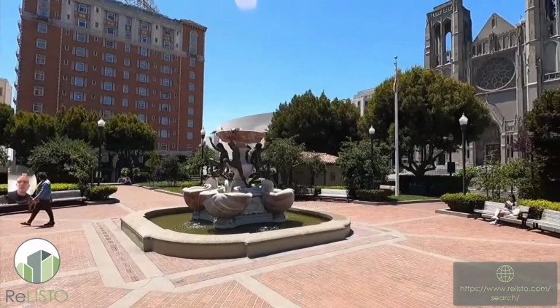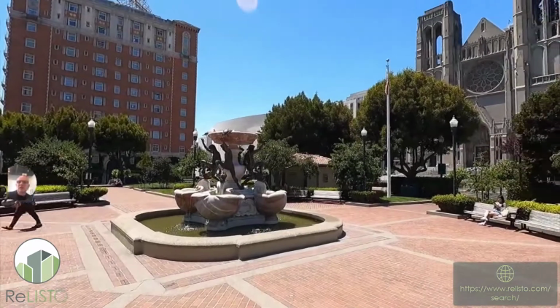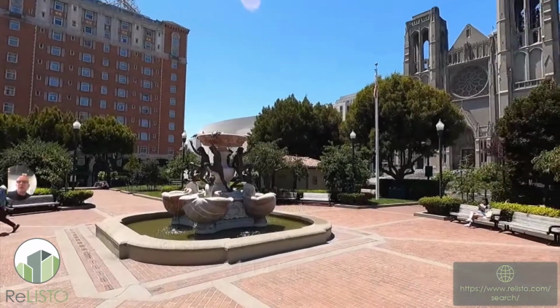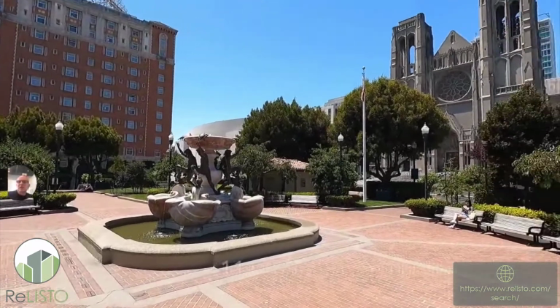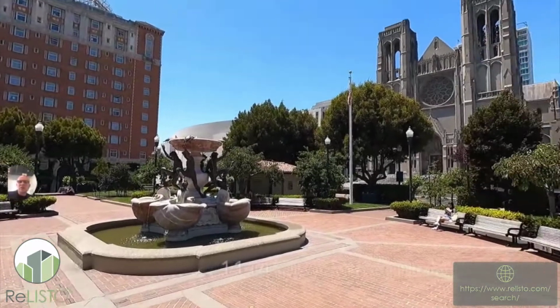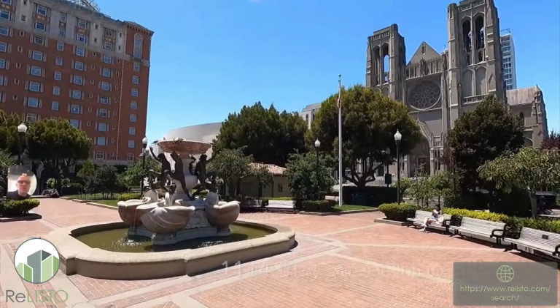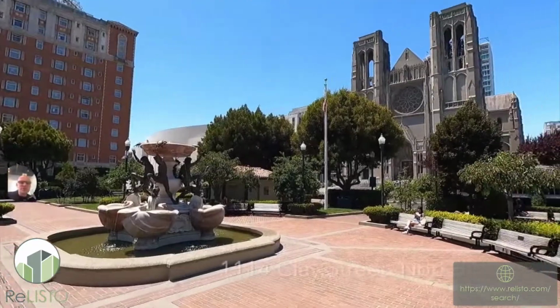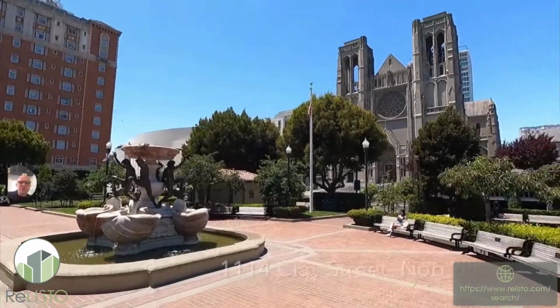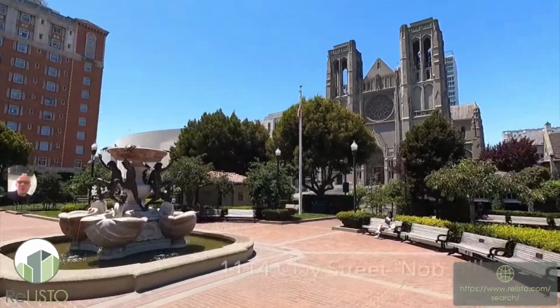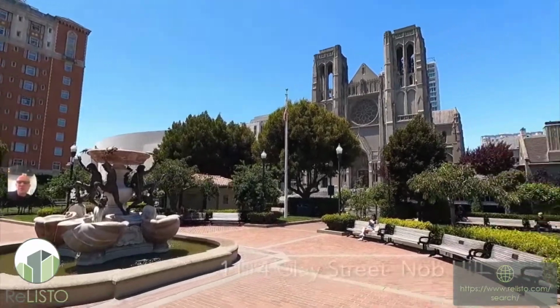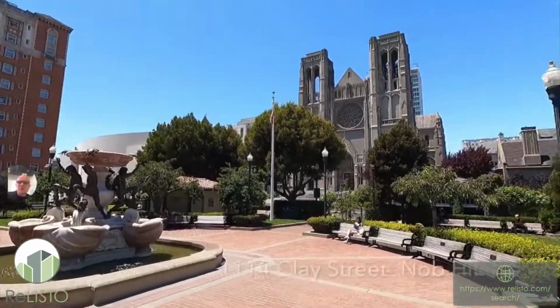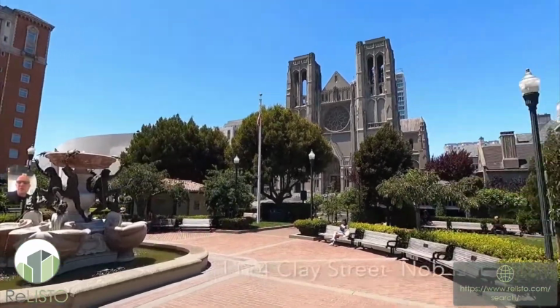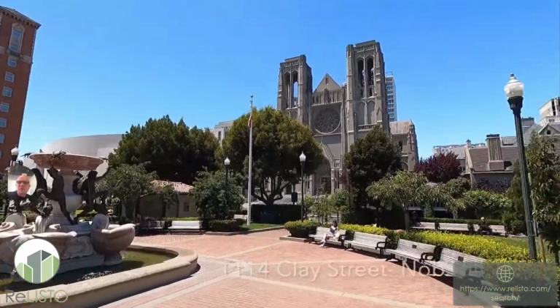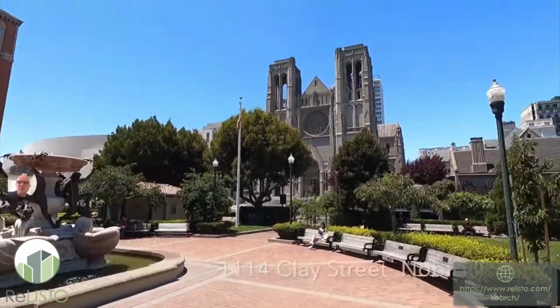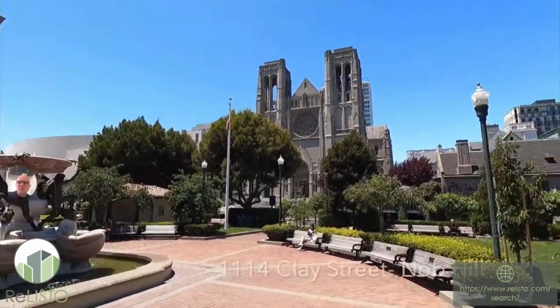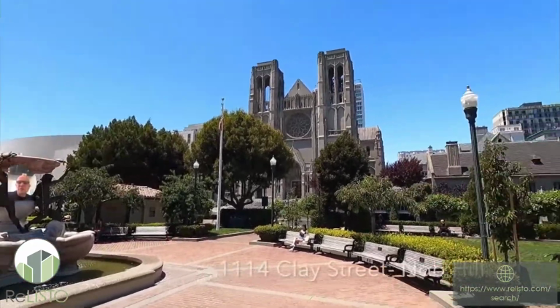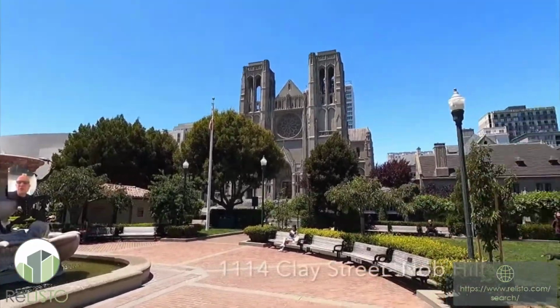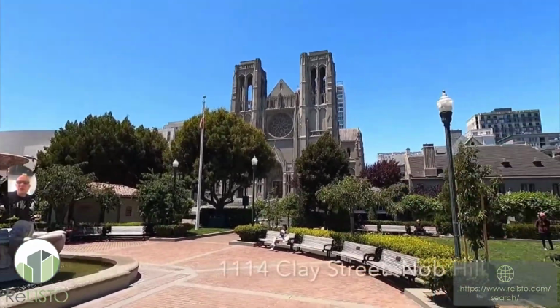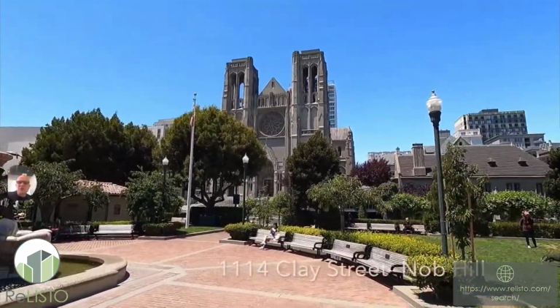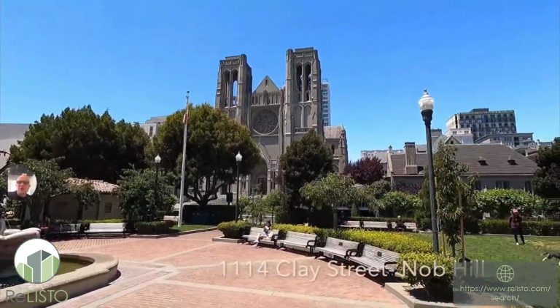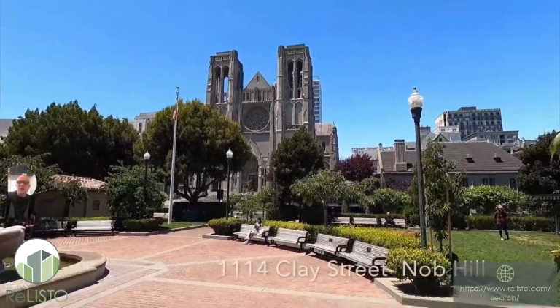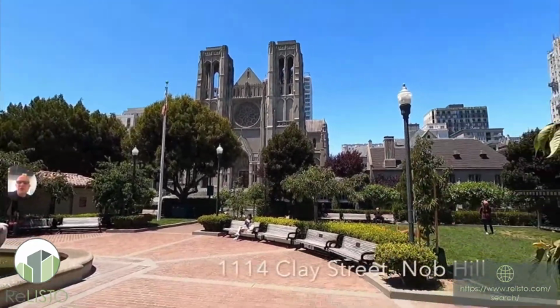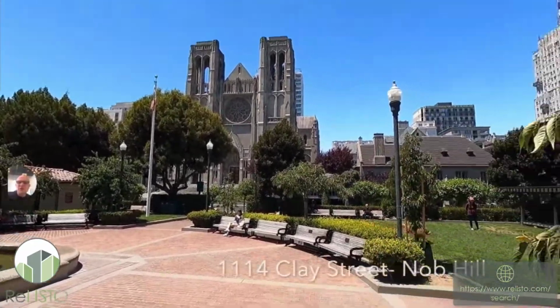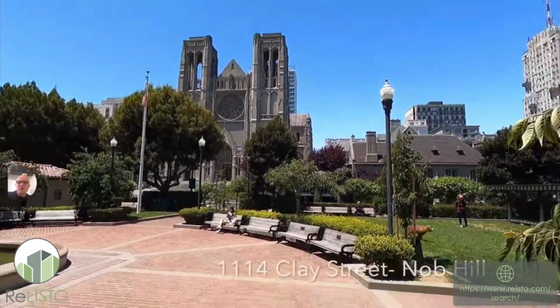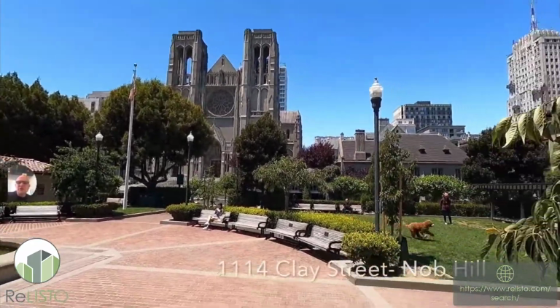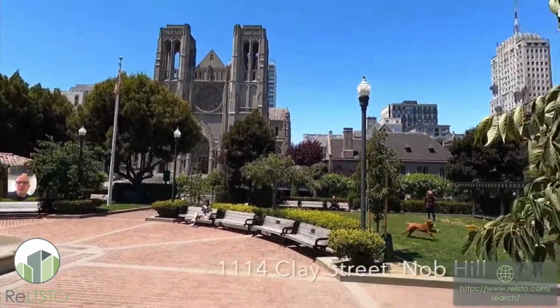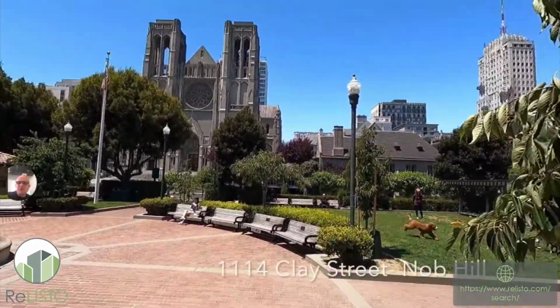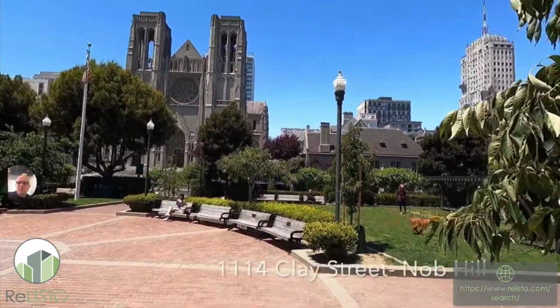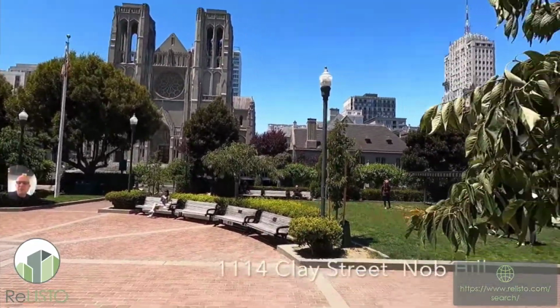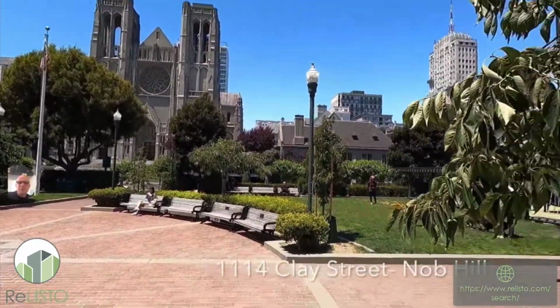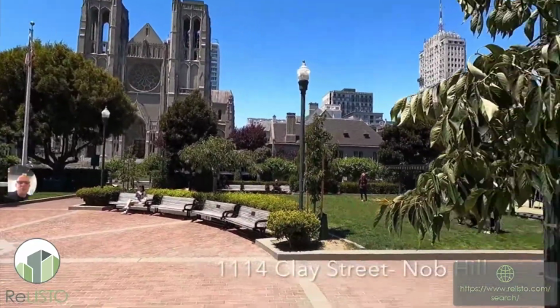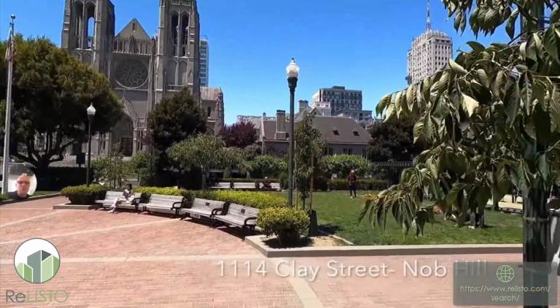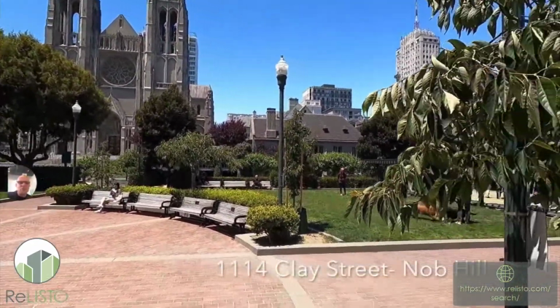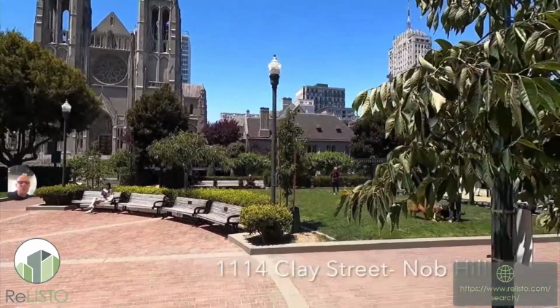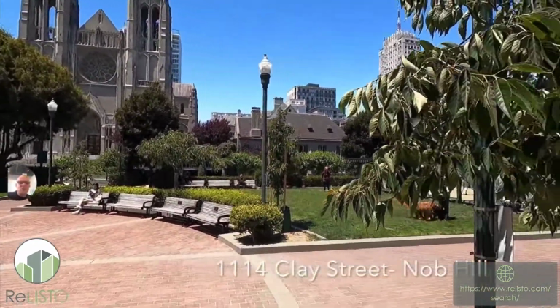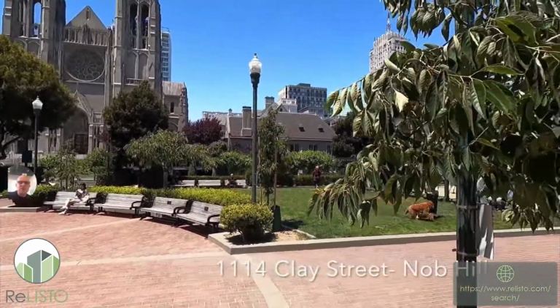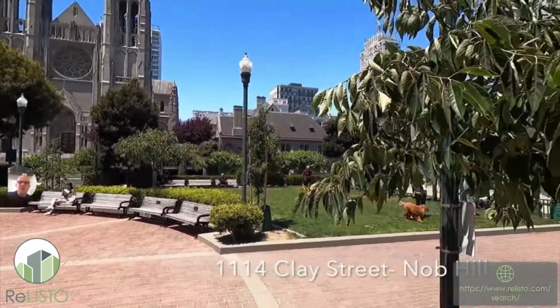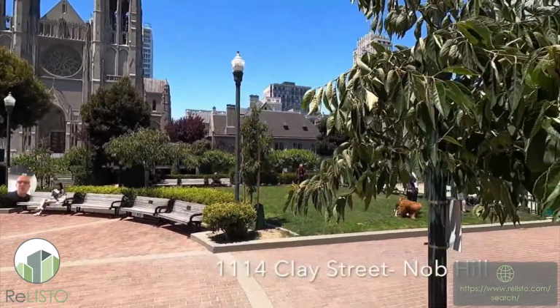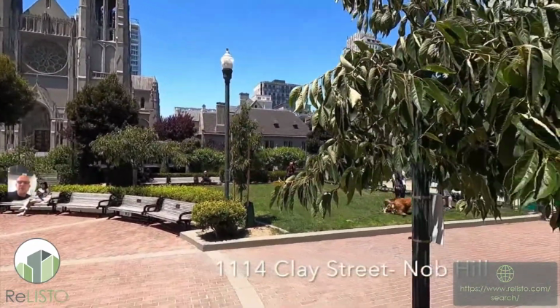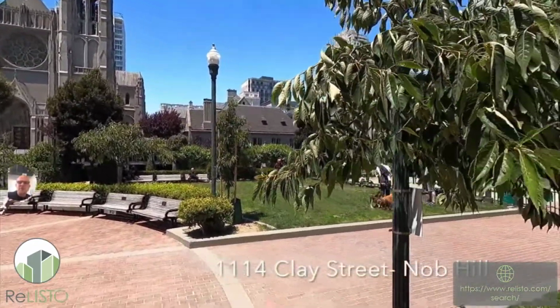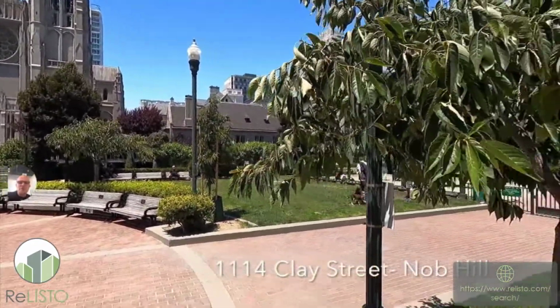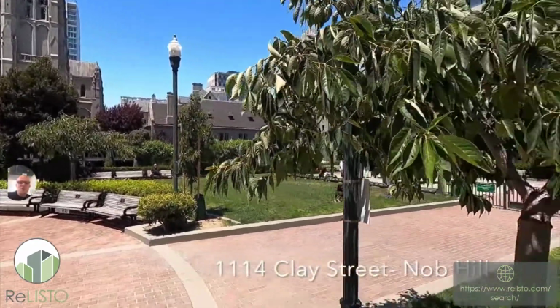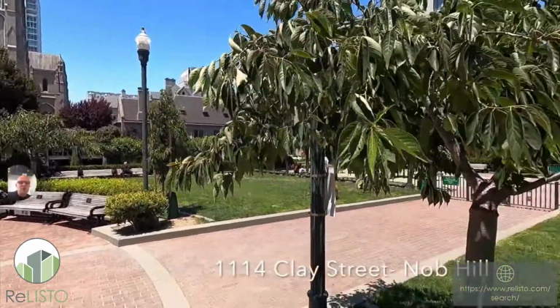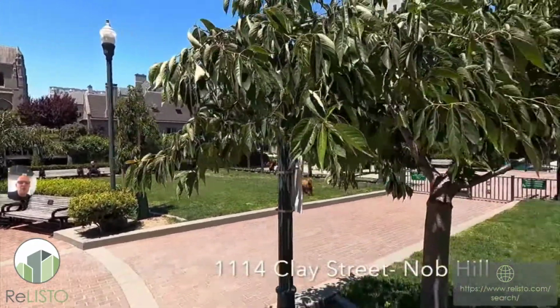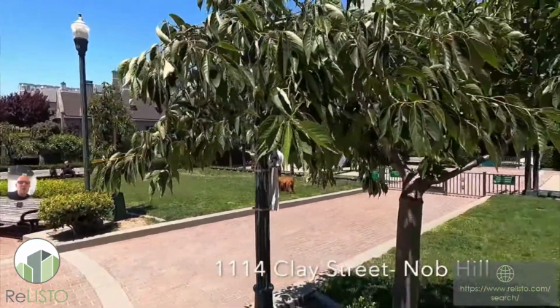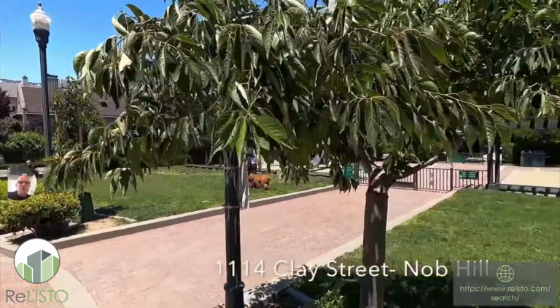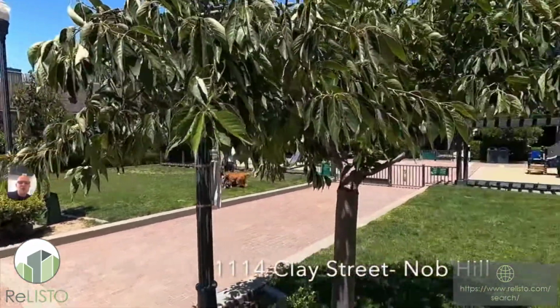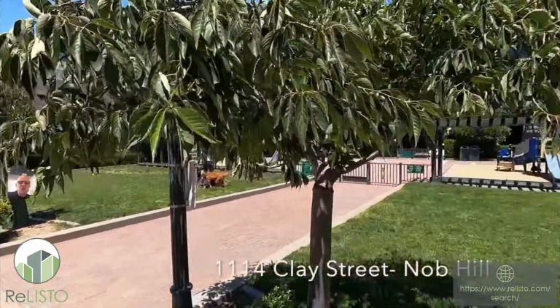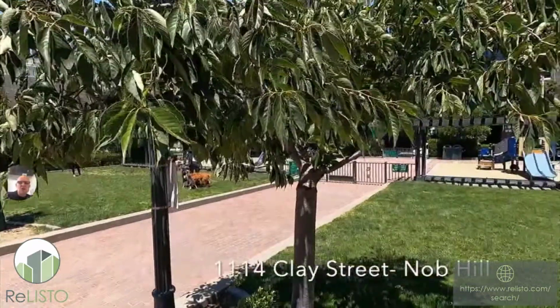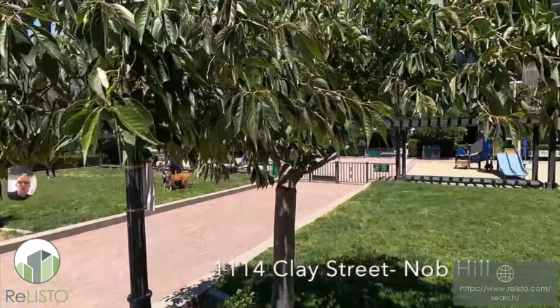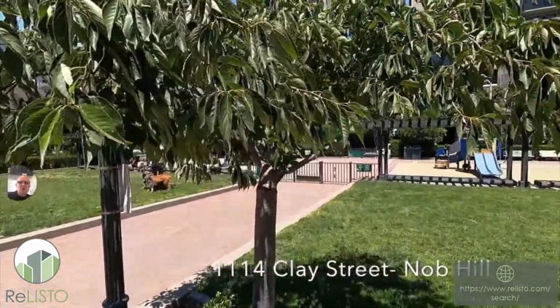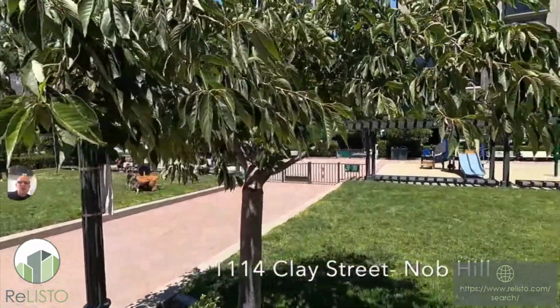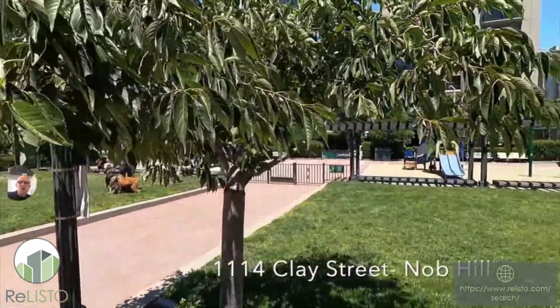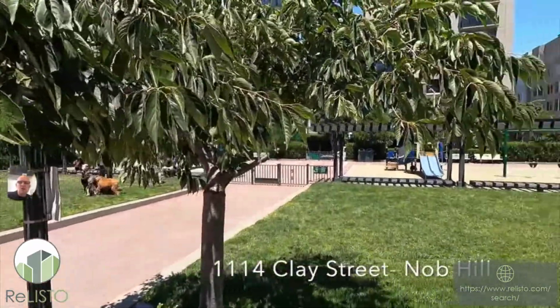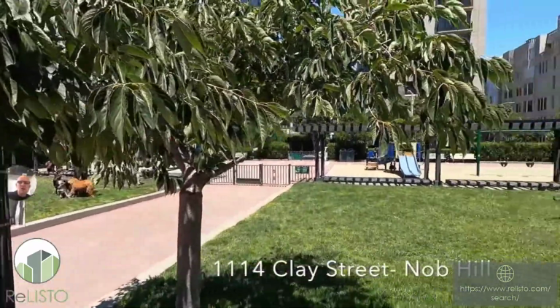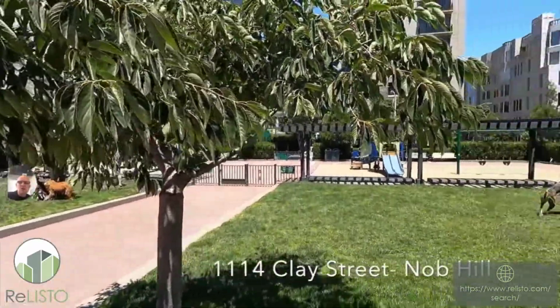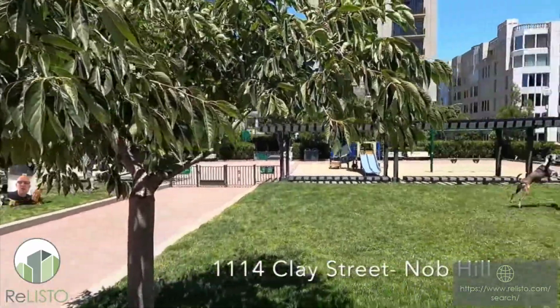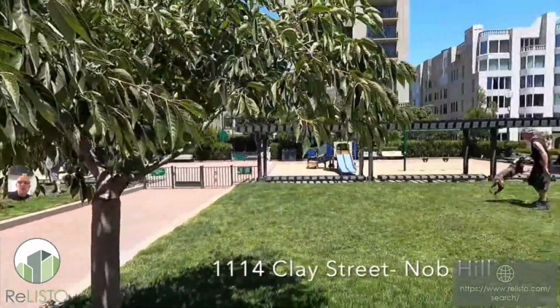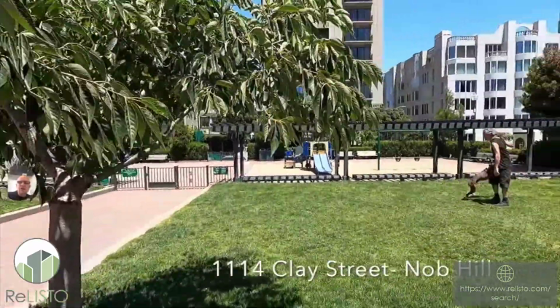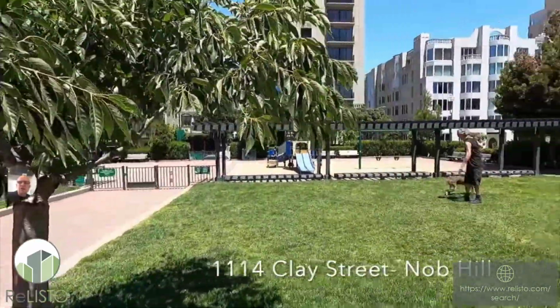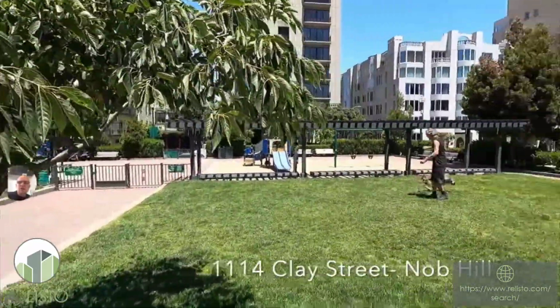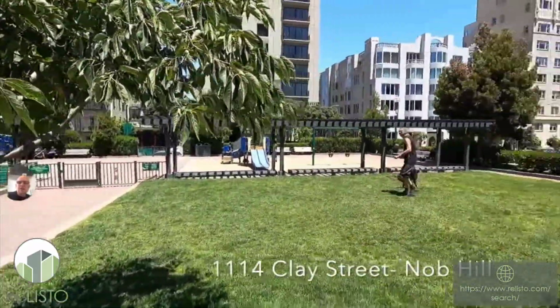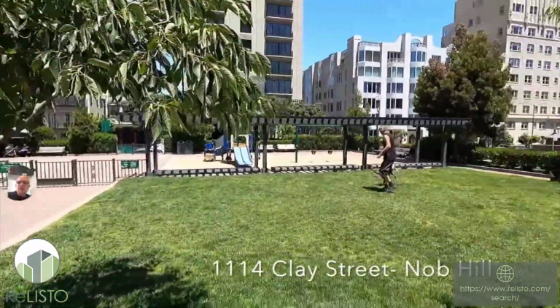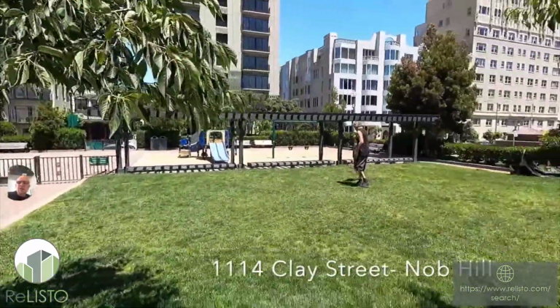Hello, this is Eric Baird with Reliesto, leasing and property management for San Francisco. Welcome to 114 Clay Street.